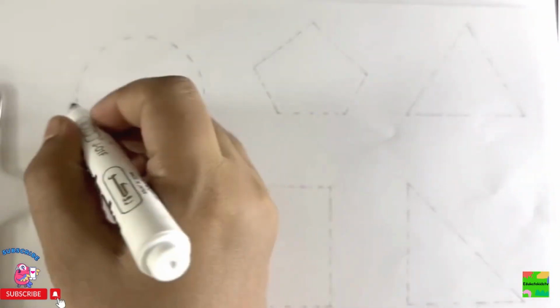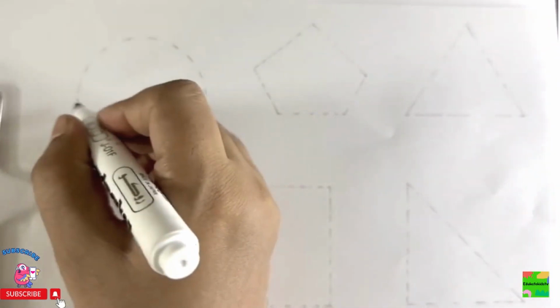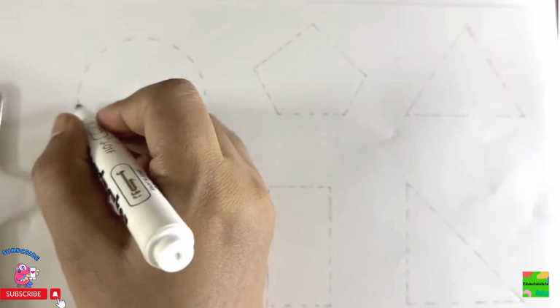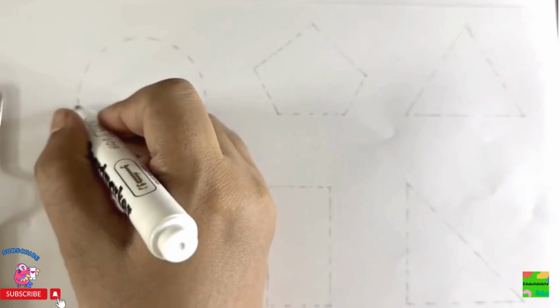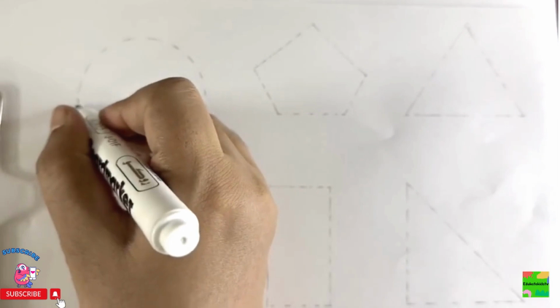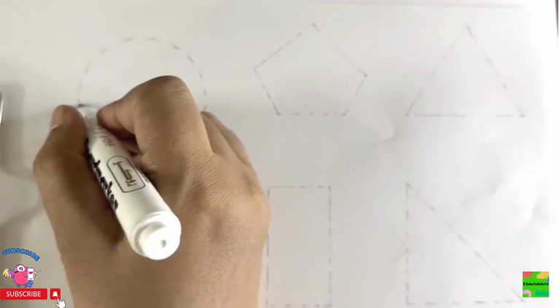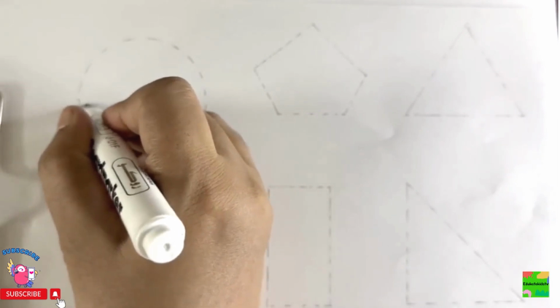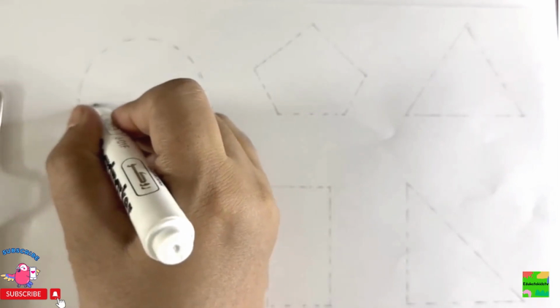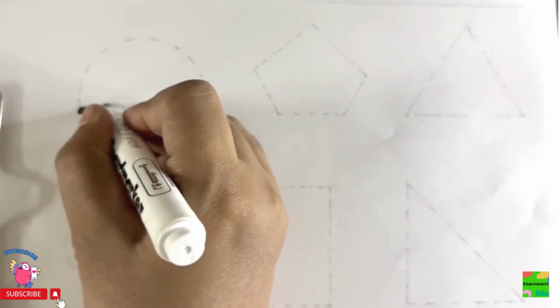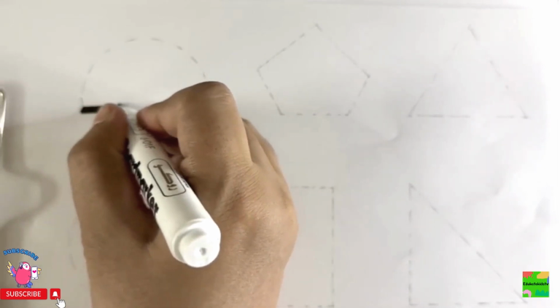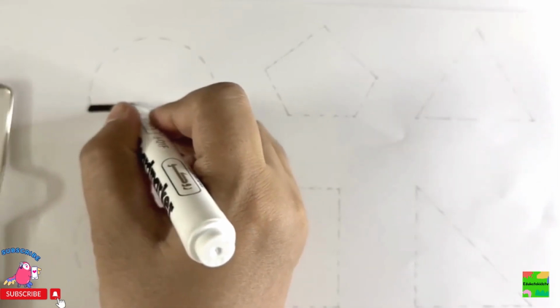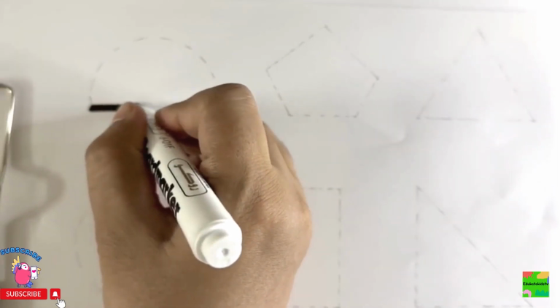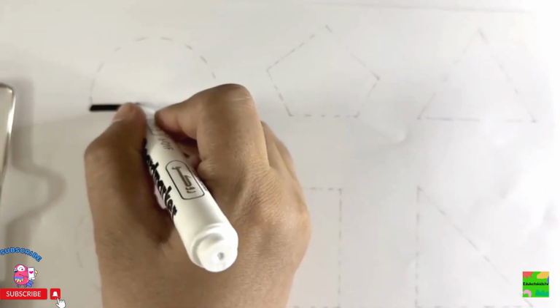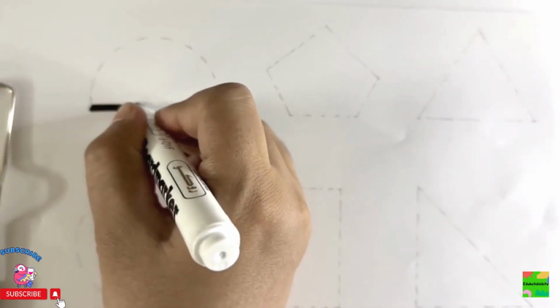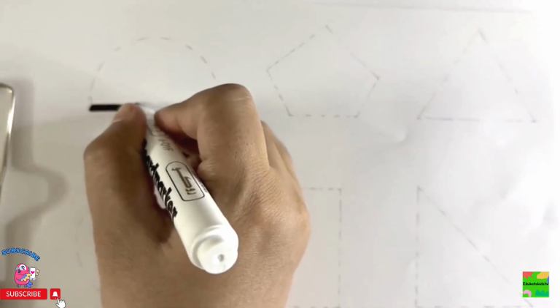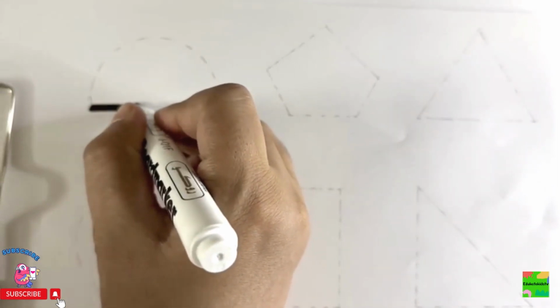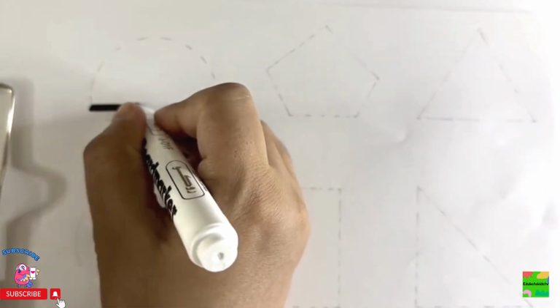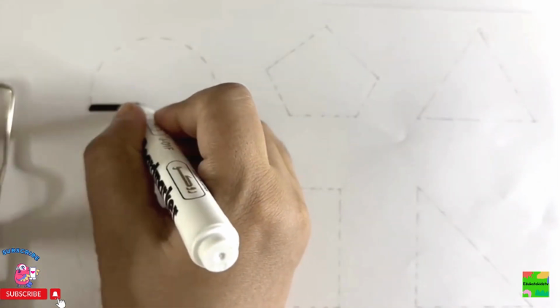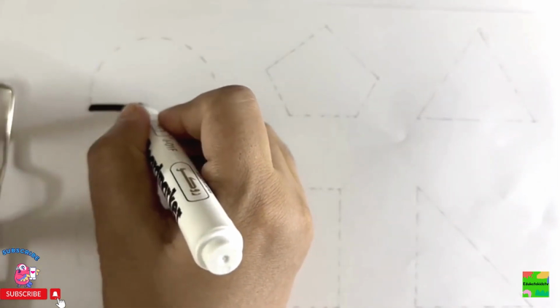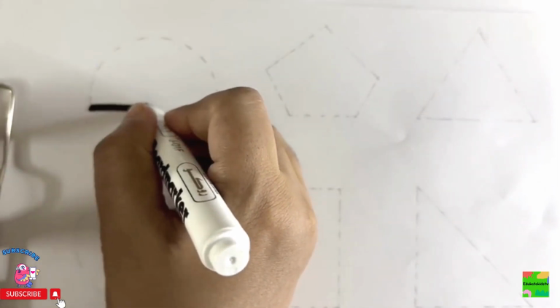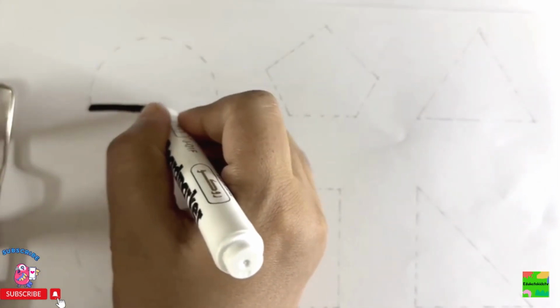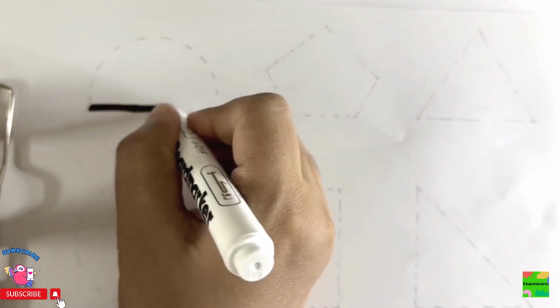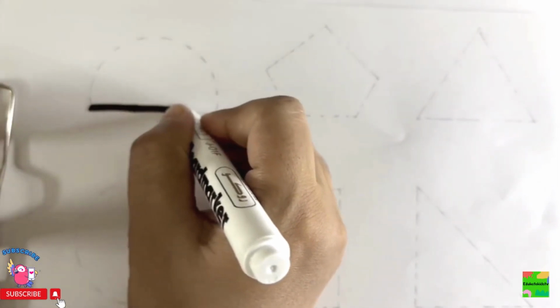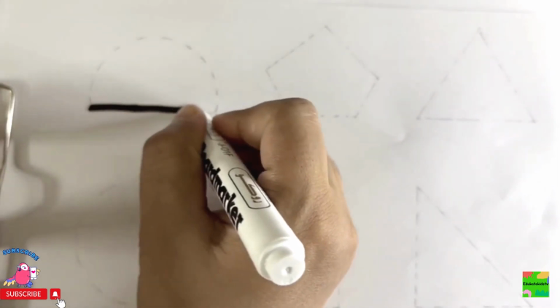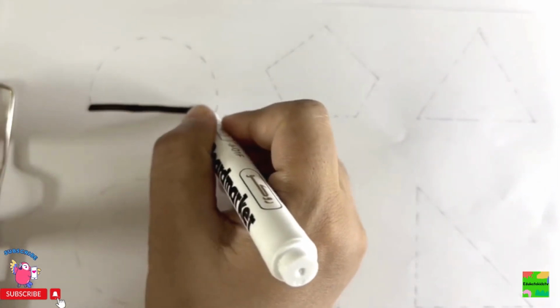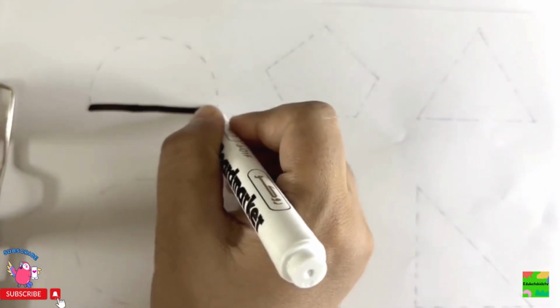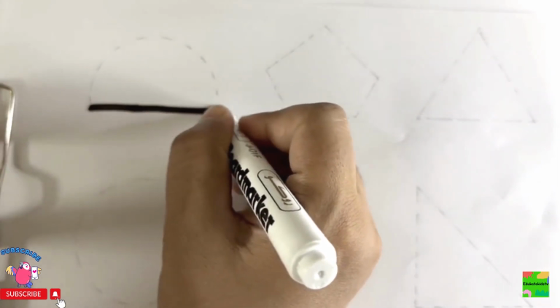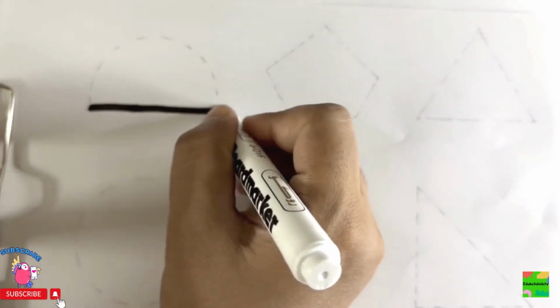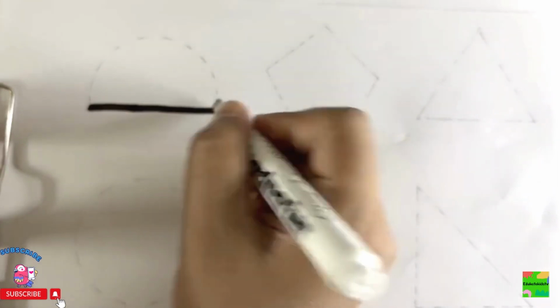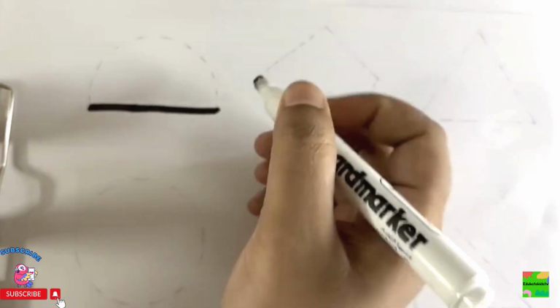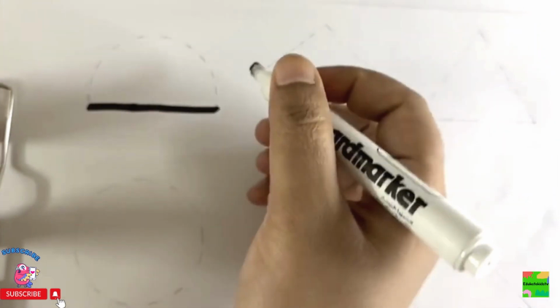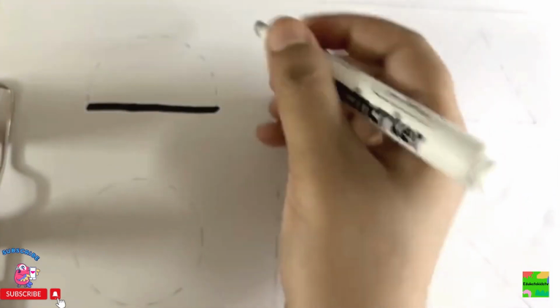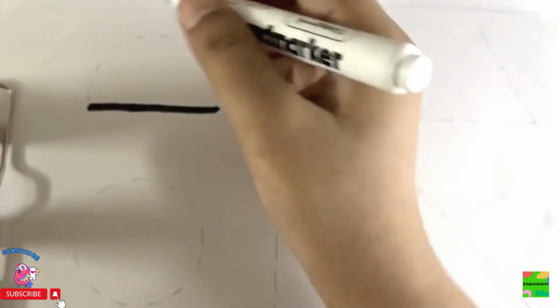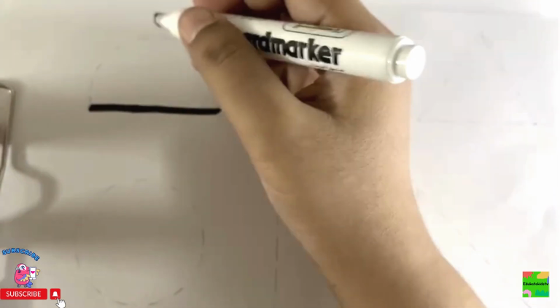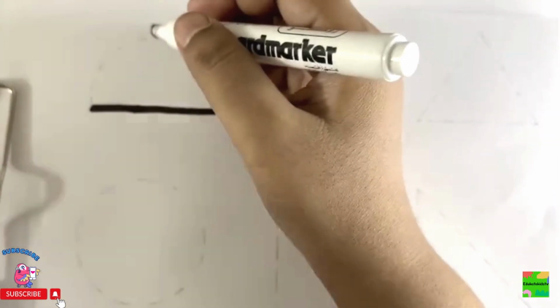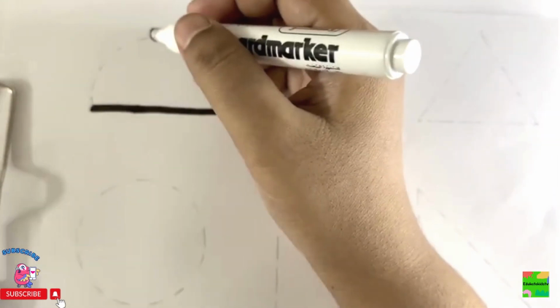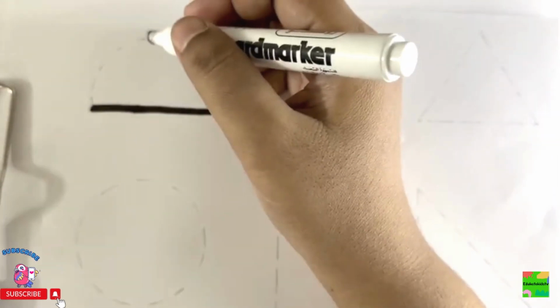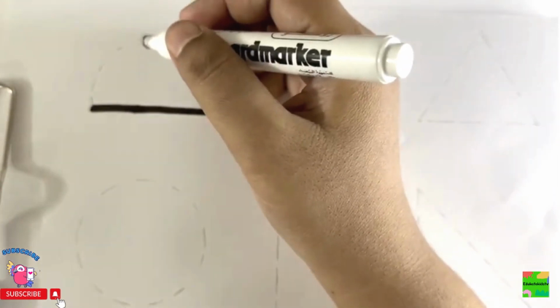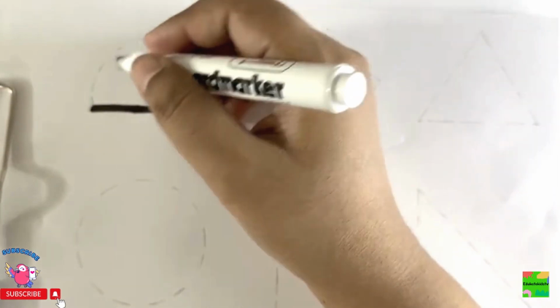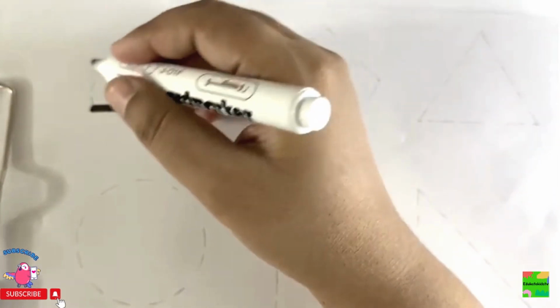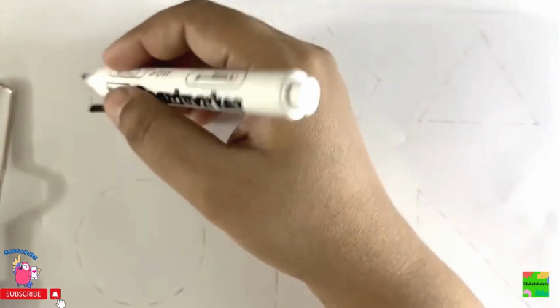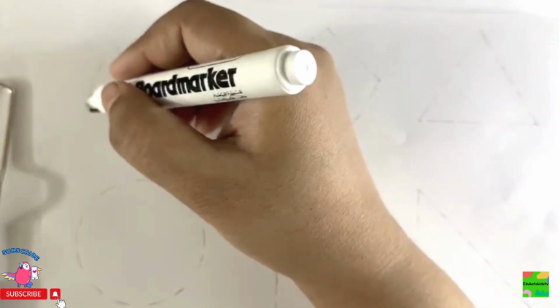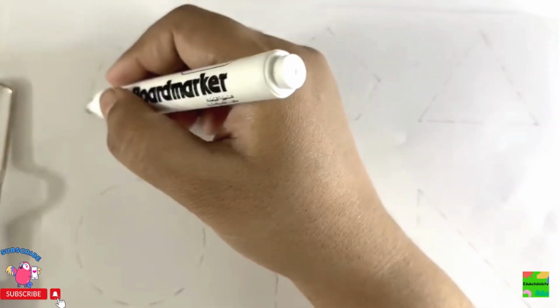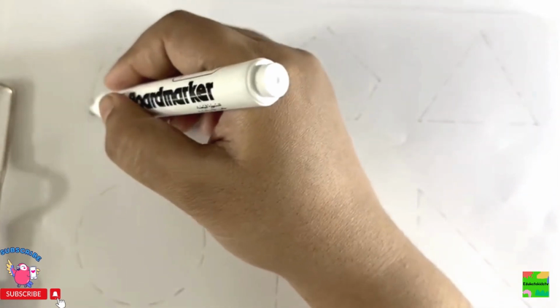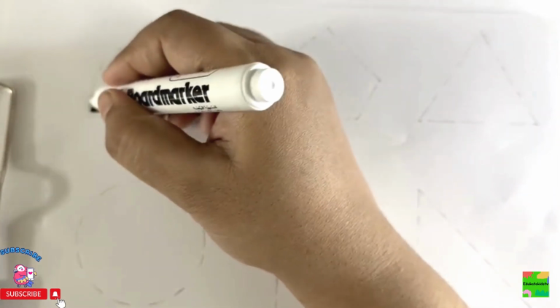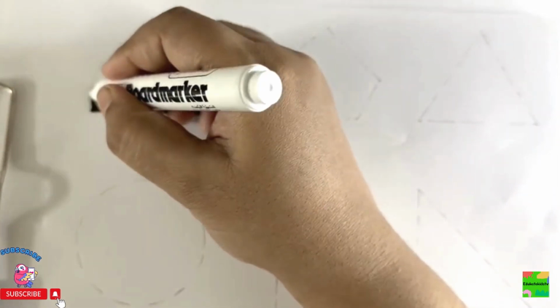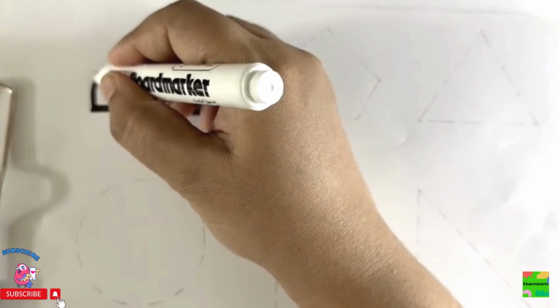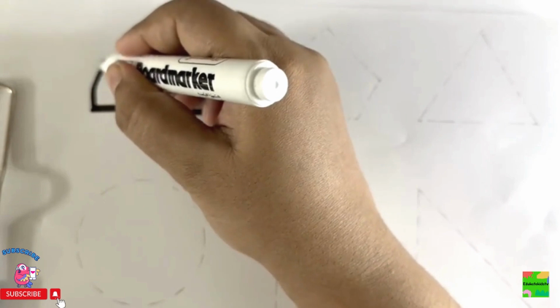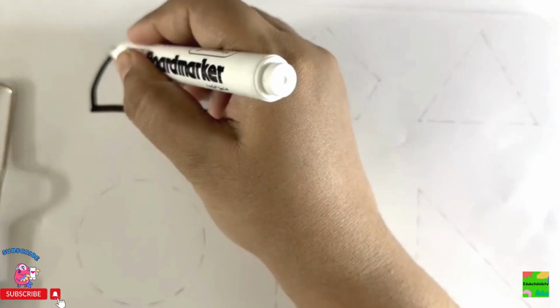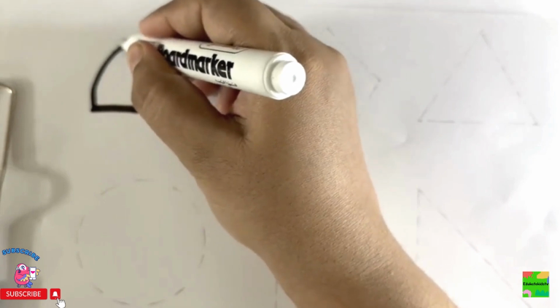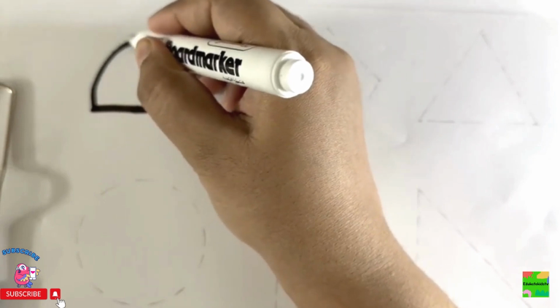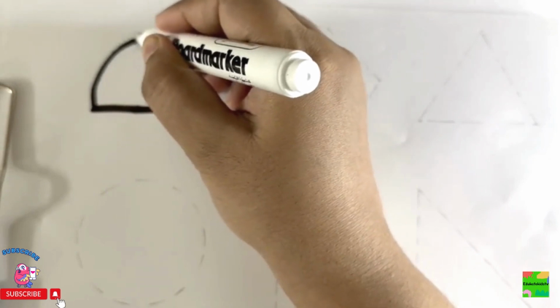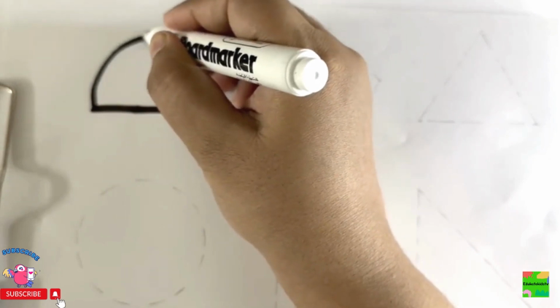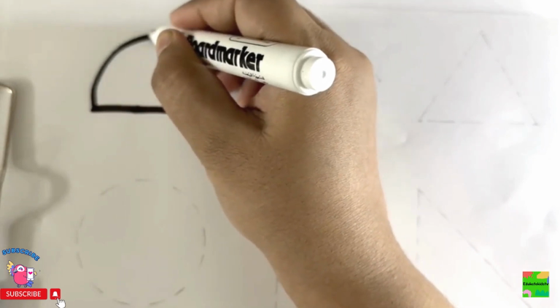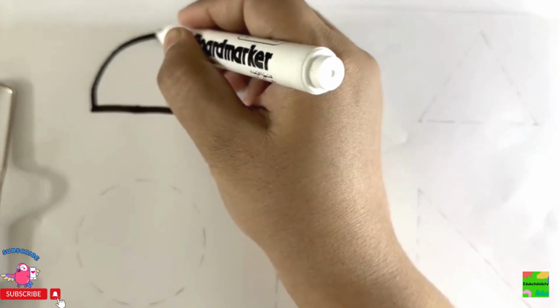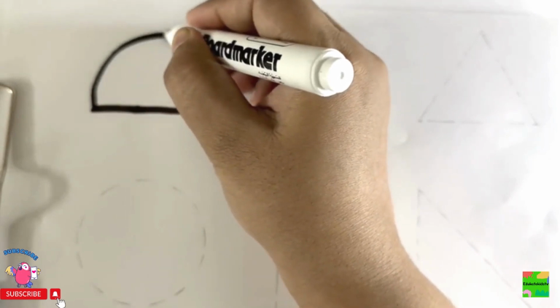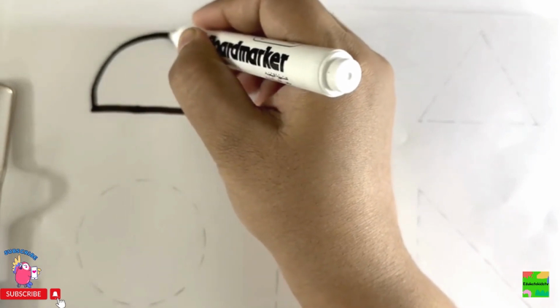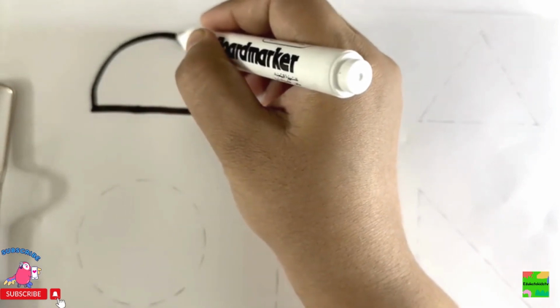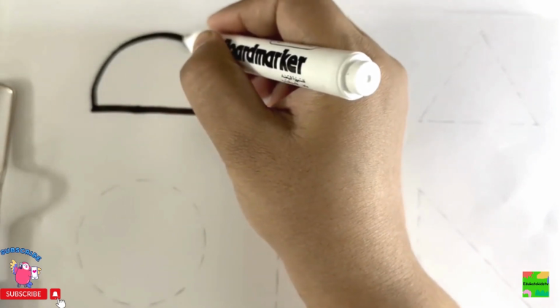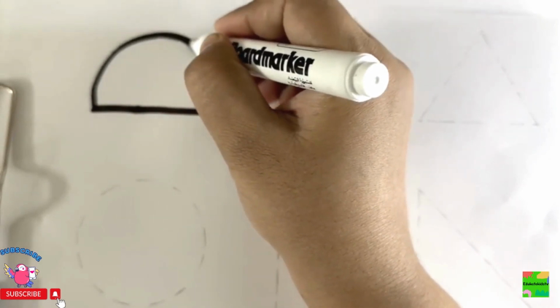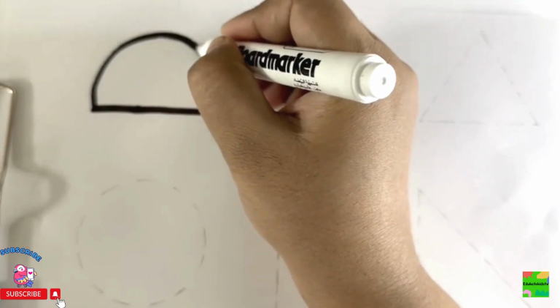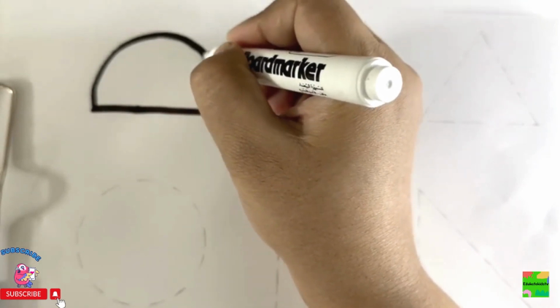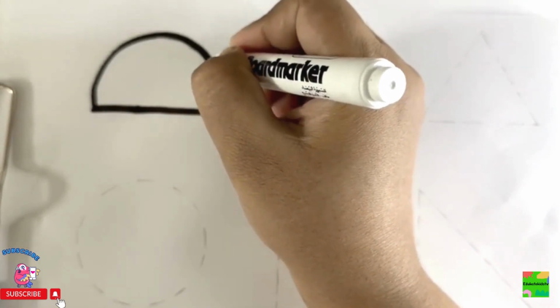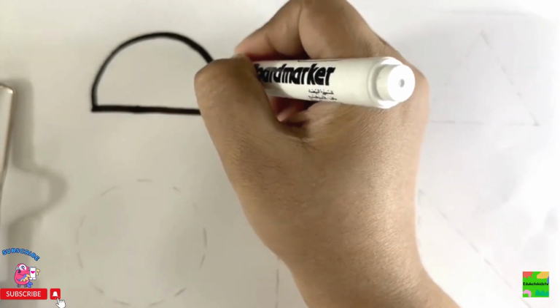This is a semicircle. A semicircle means a half circle.